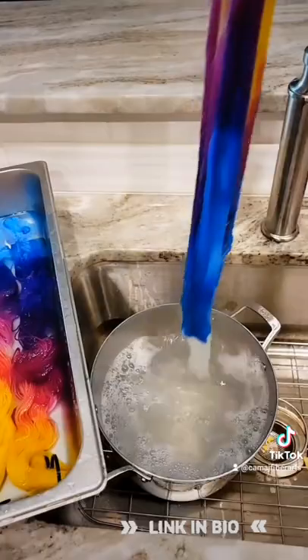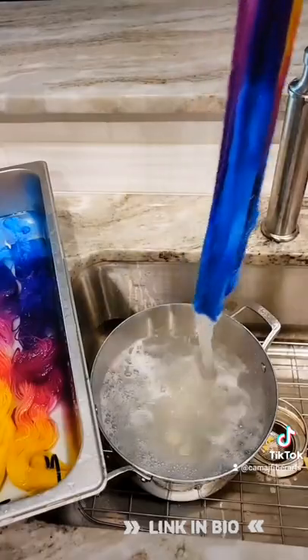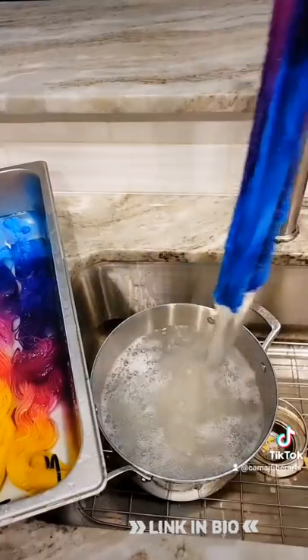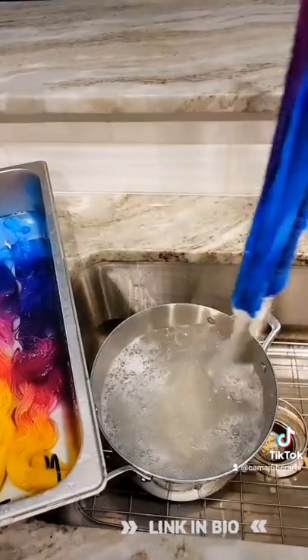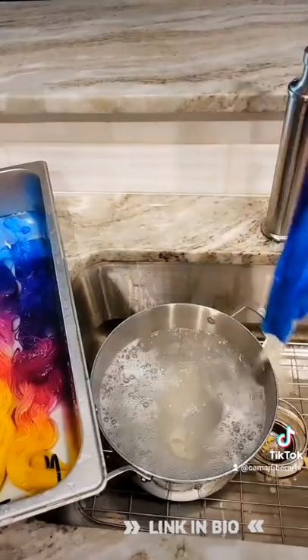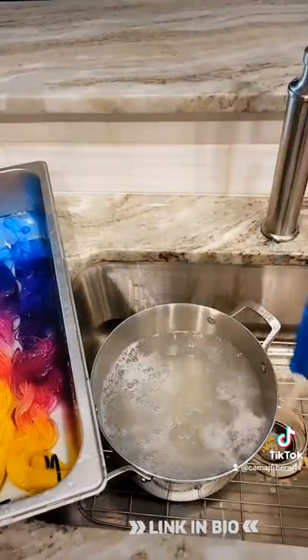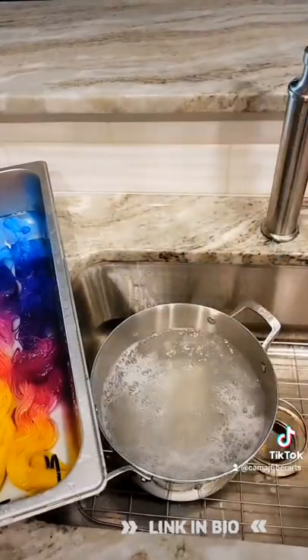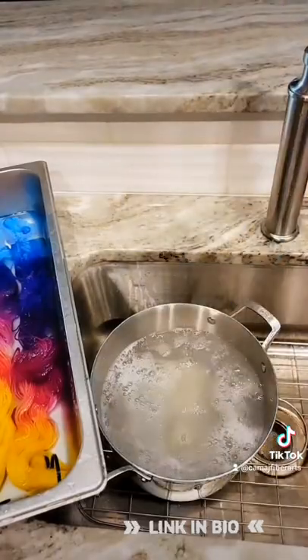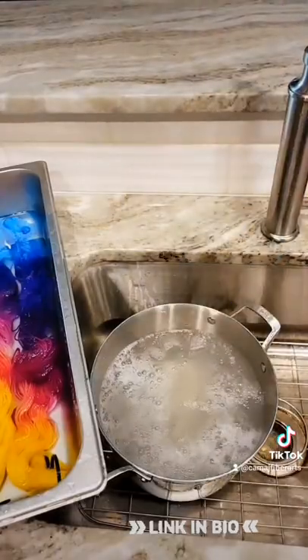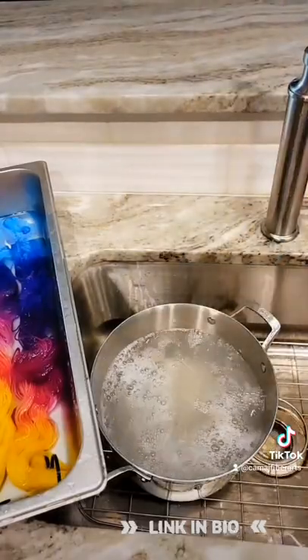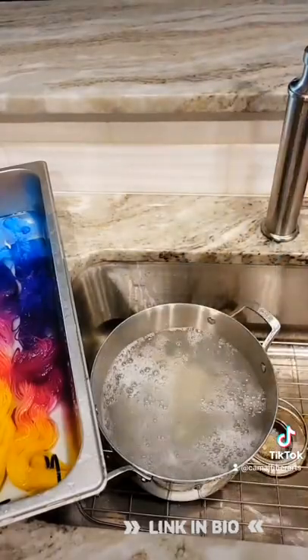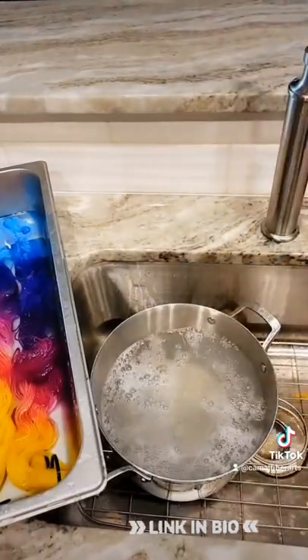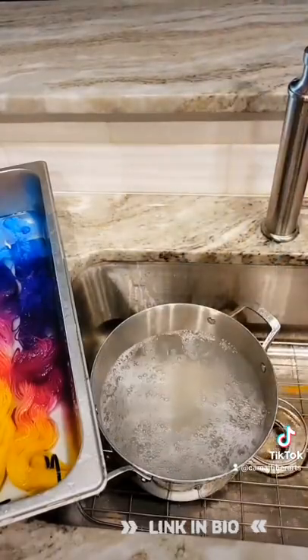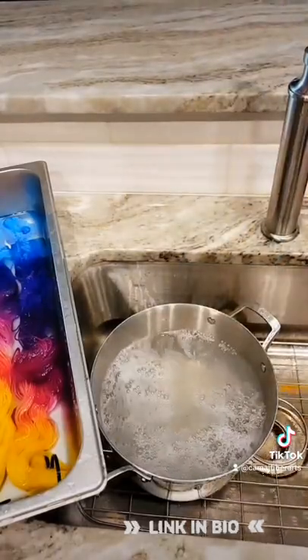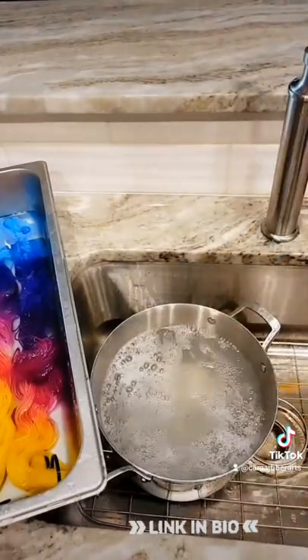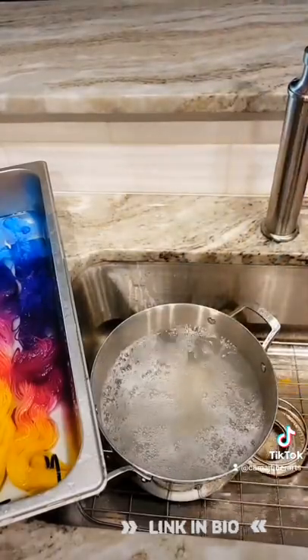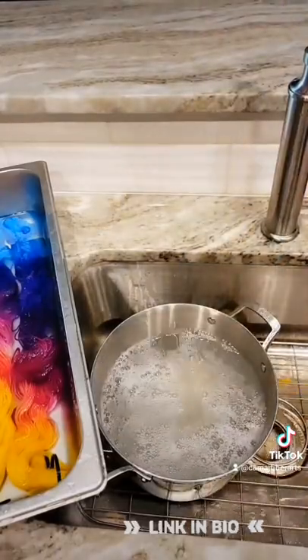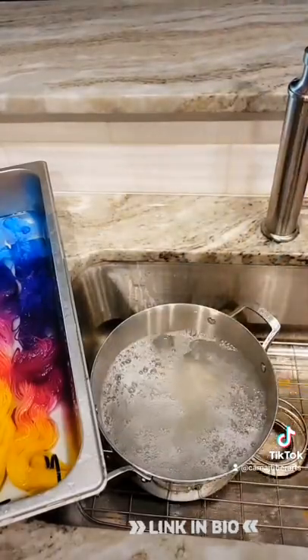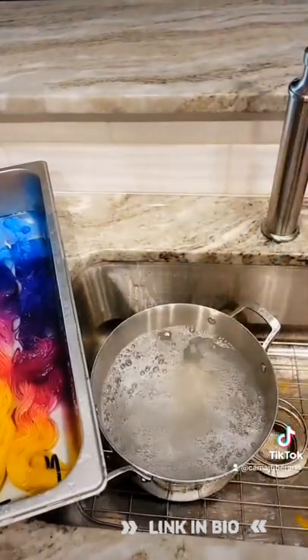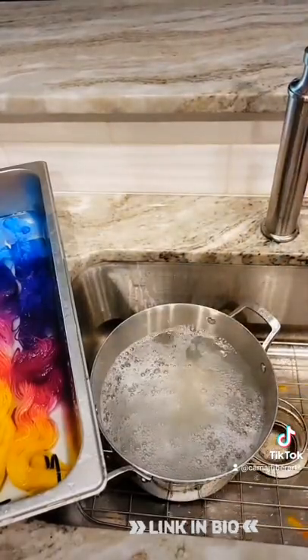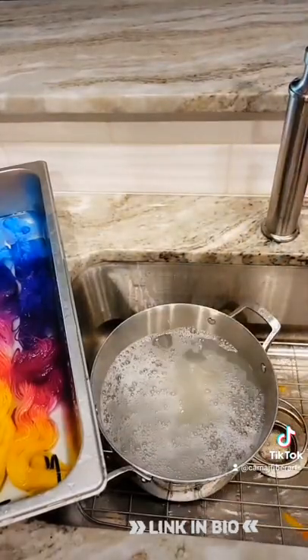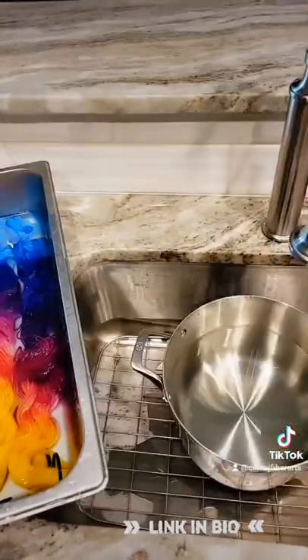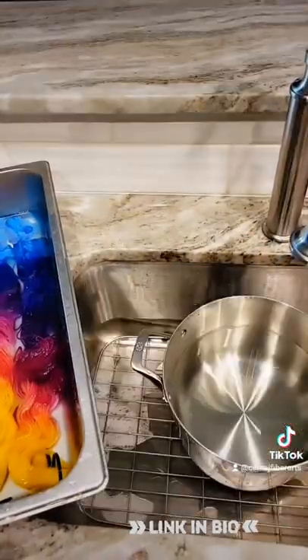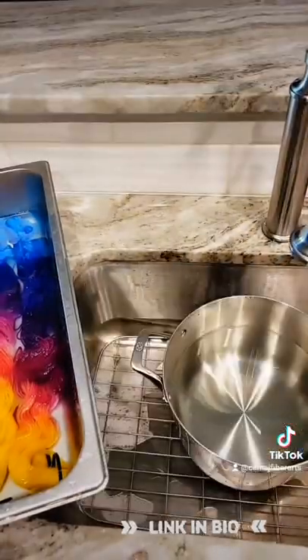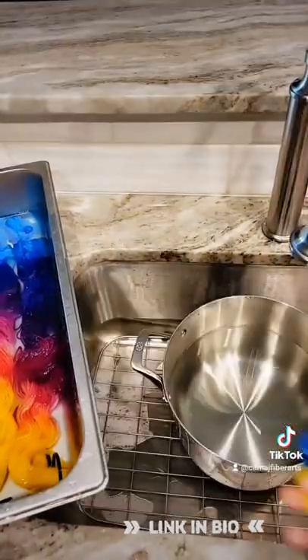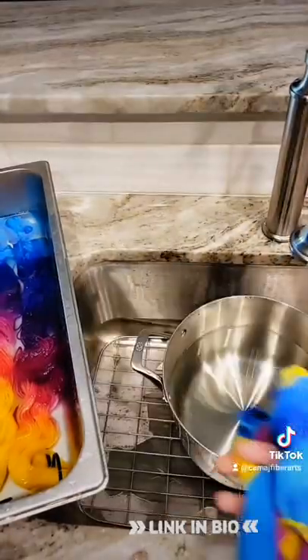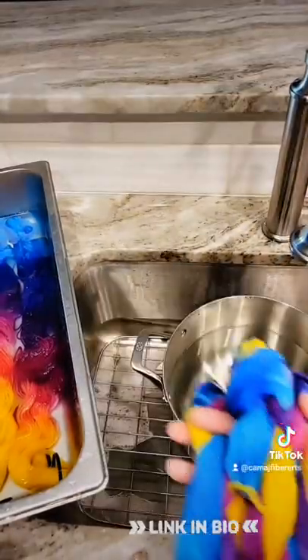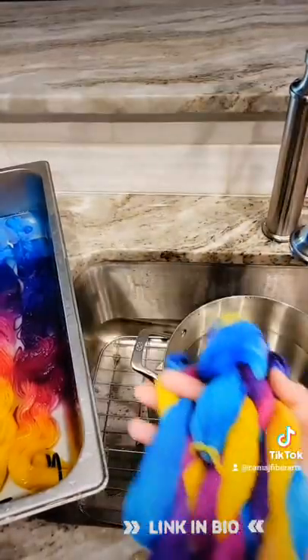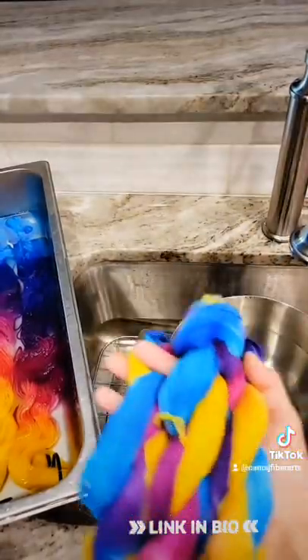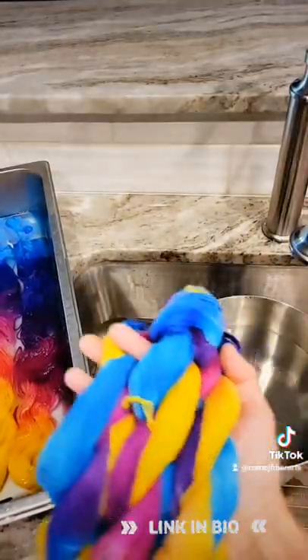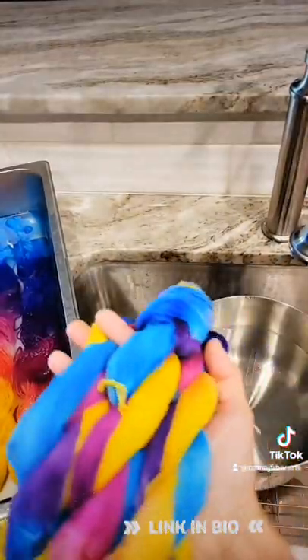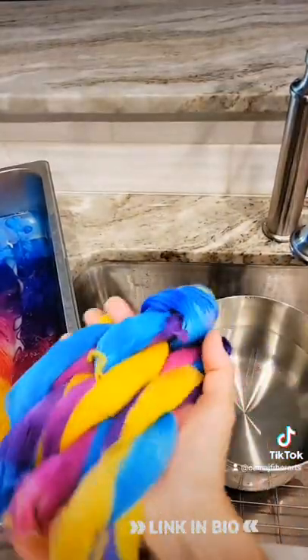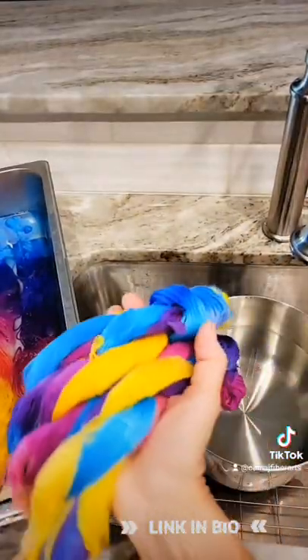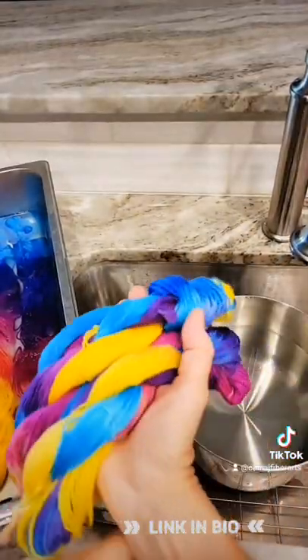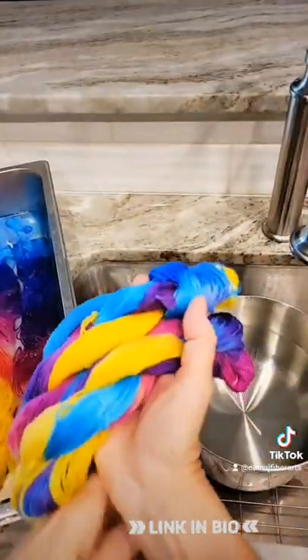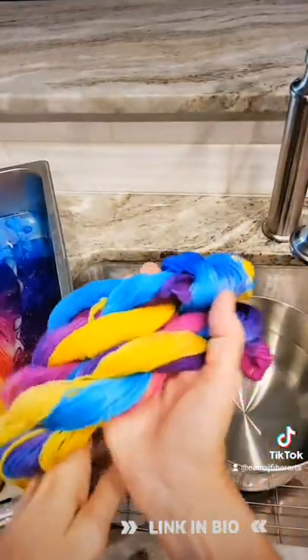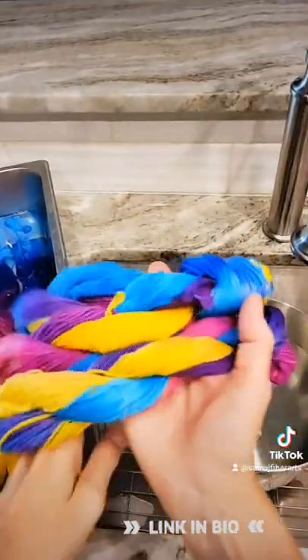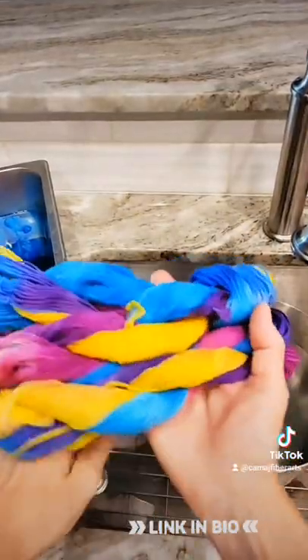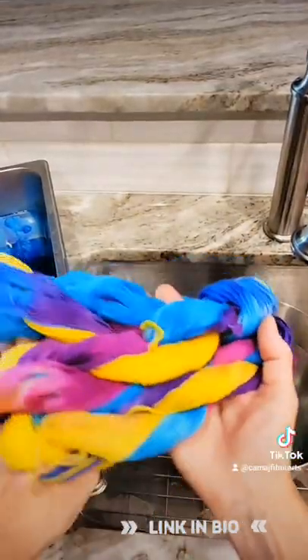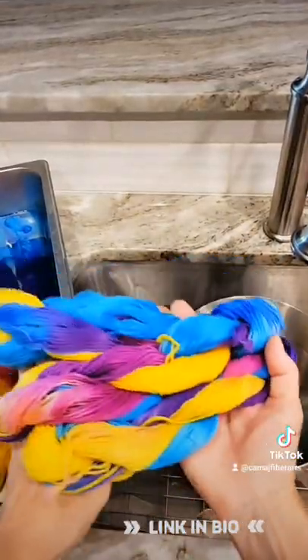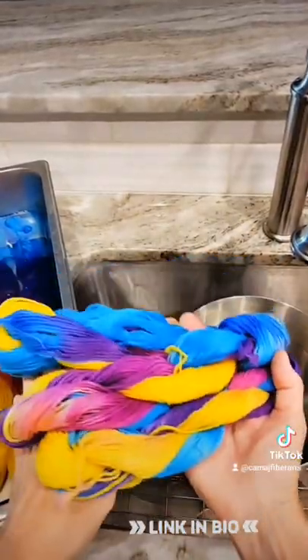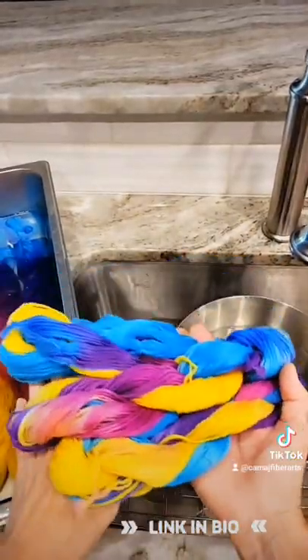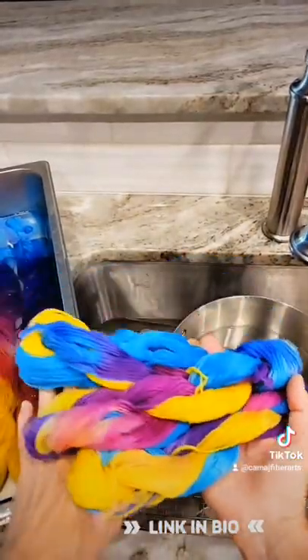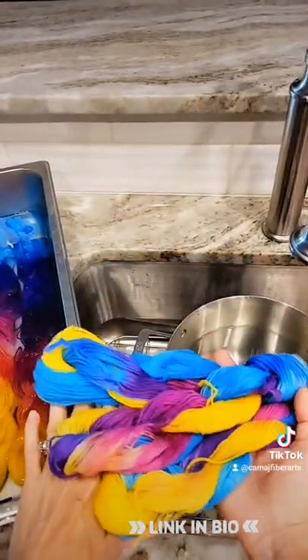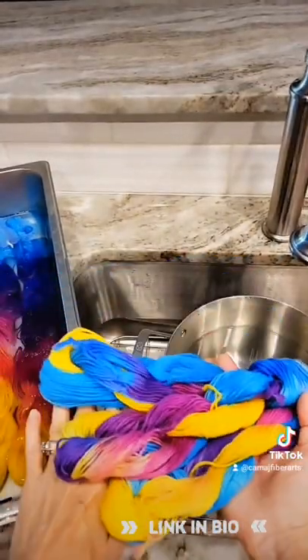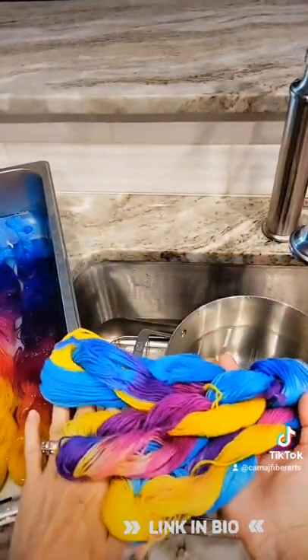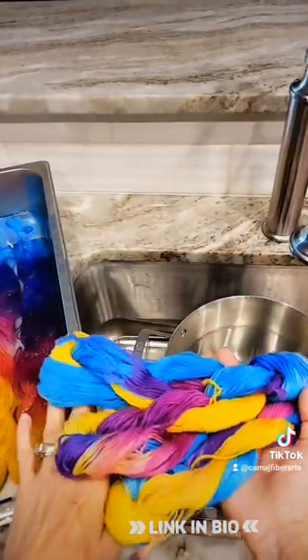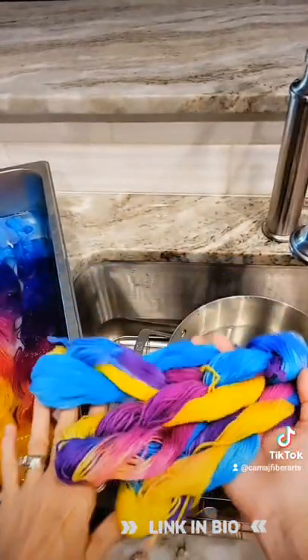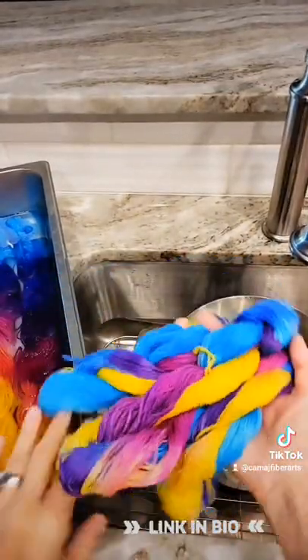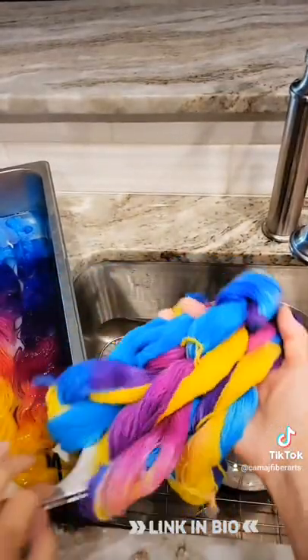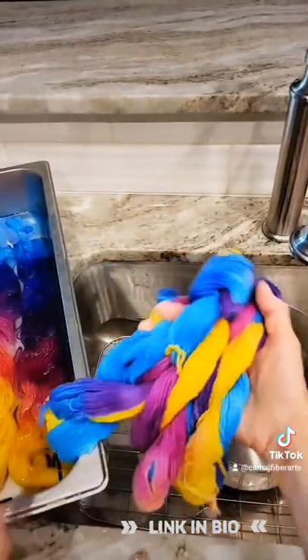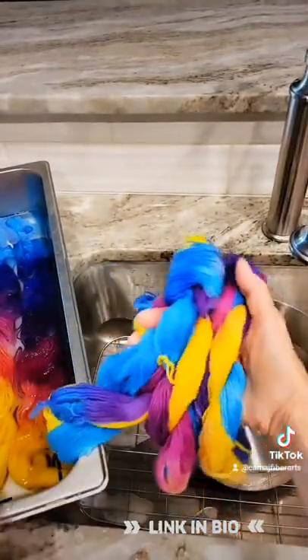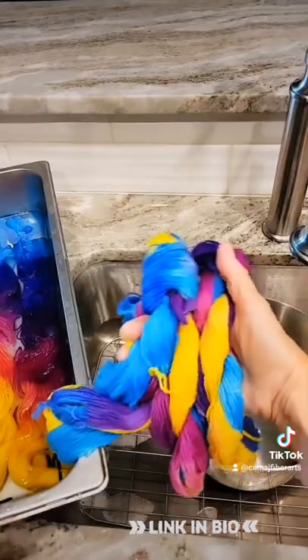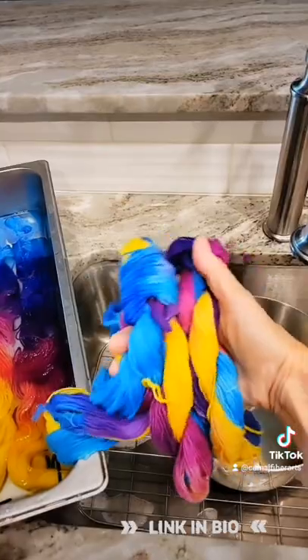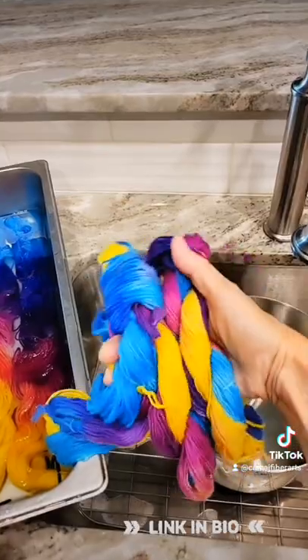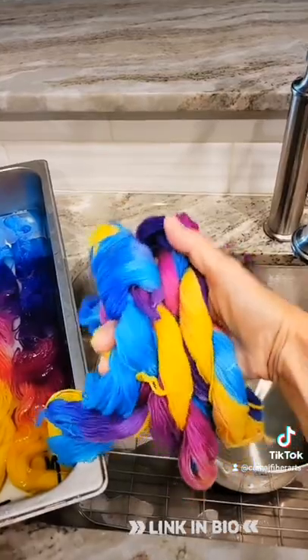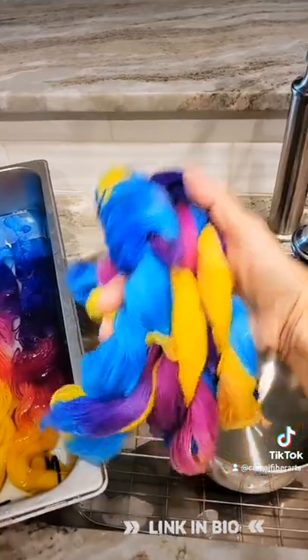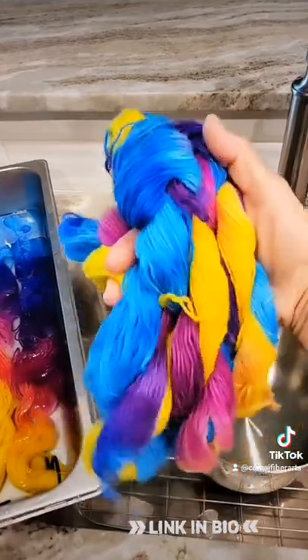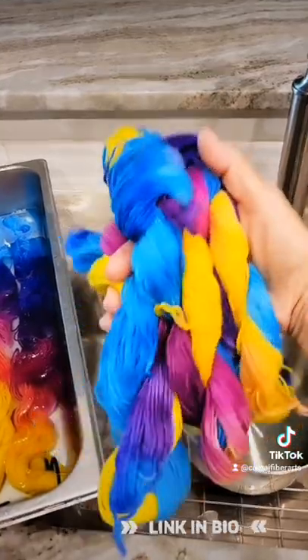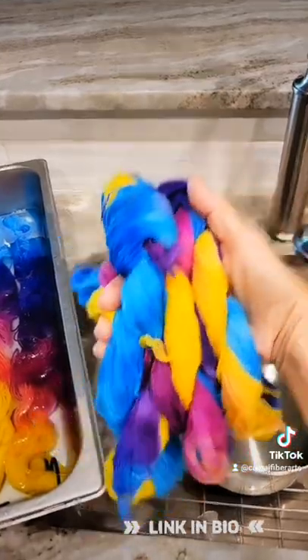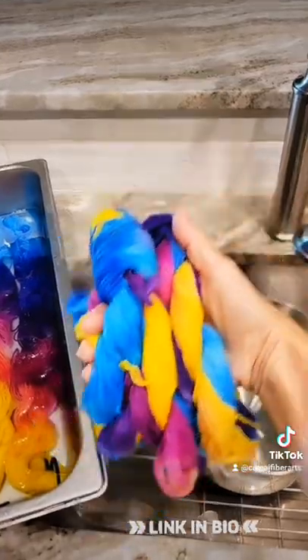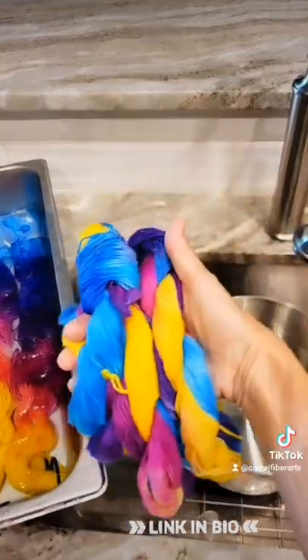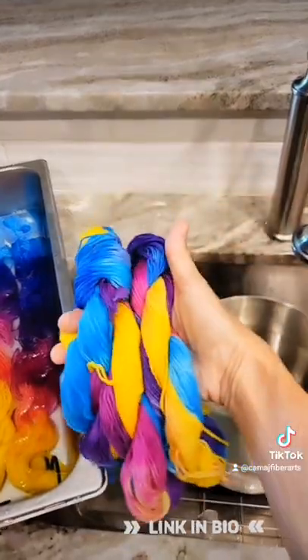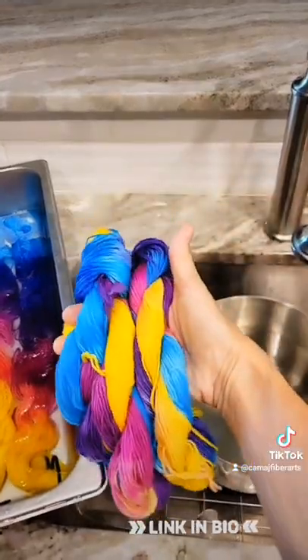I'm going to take it out and rinse out the soap, and there's the finished product. Really beautiful, and there you go.